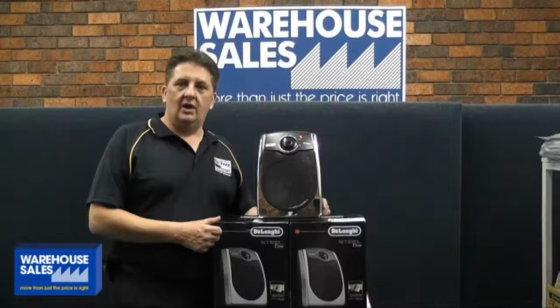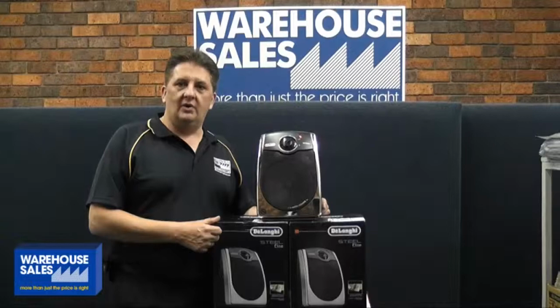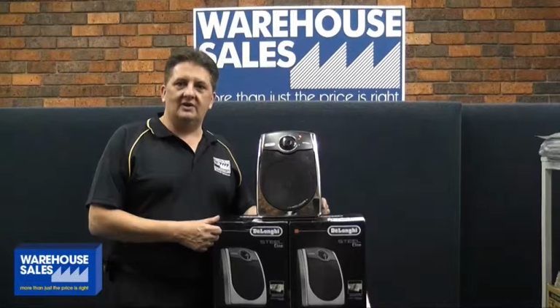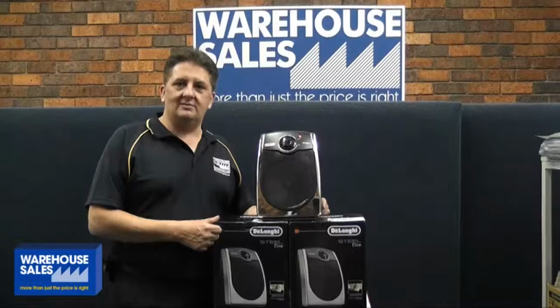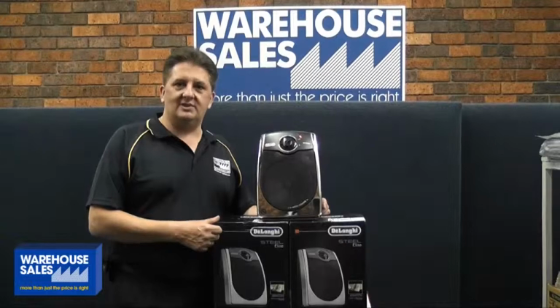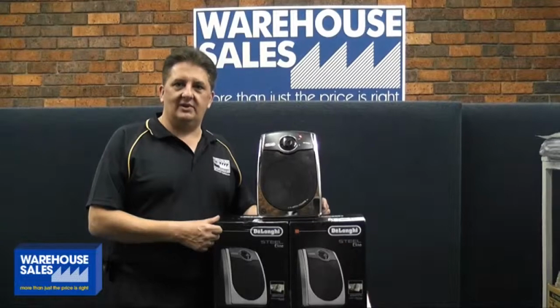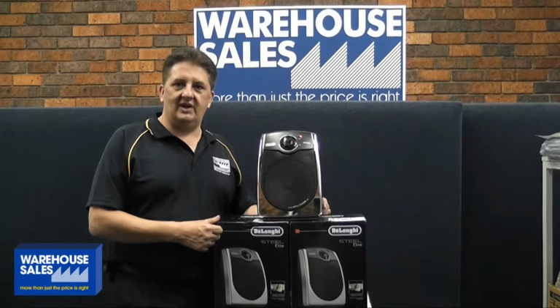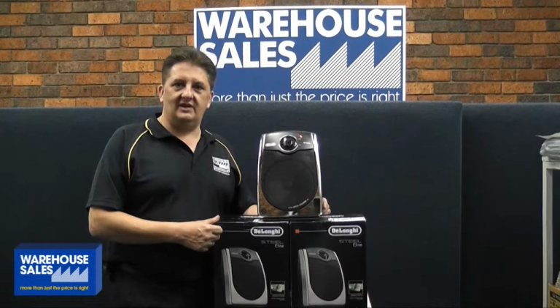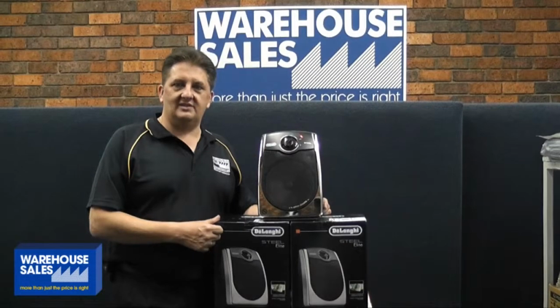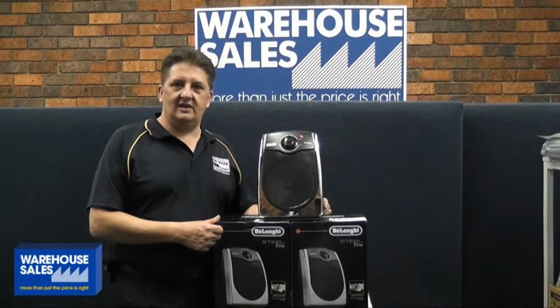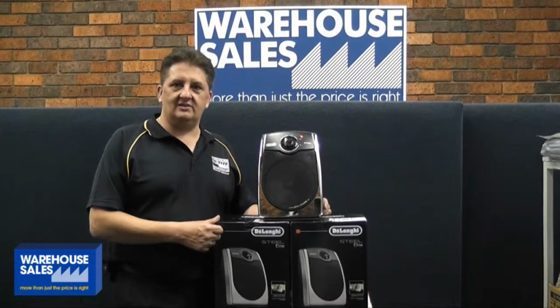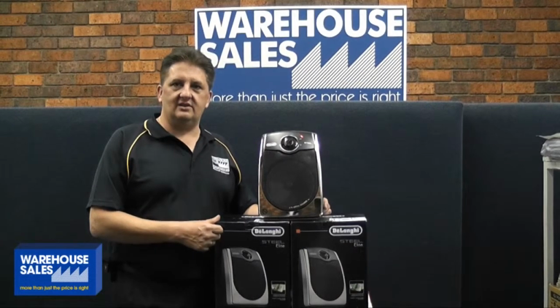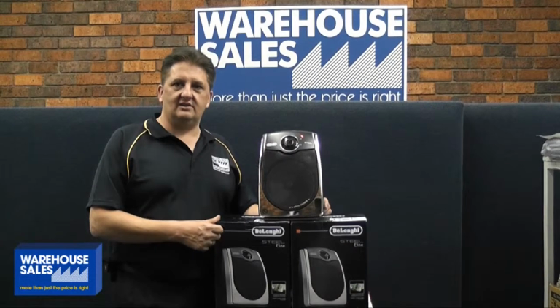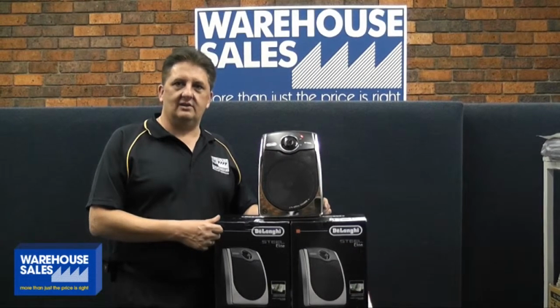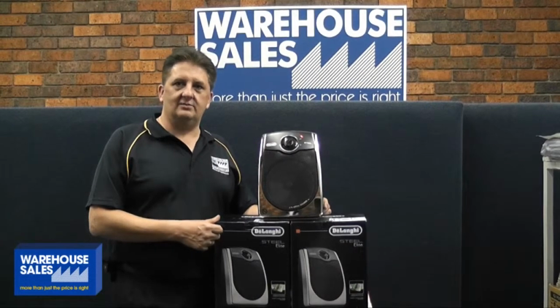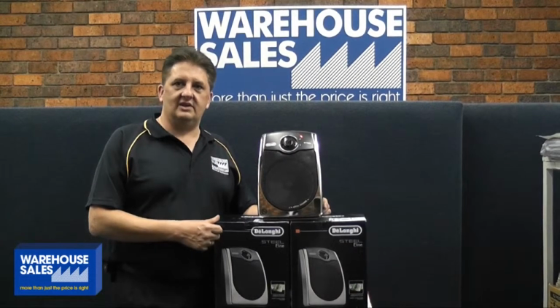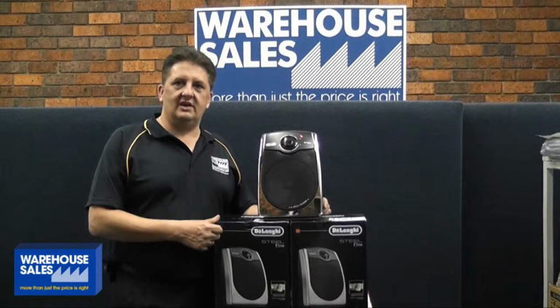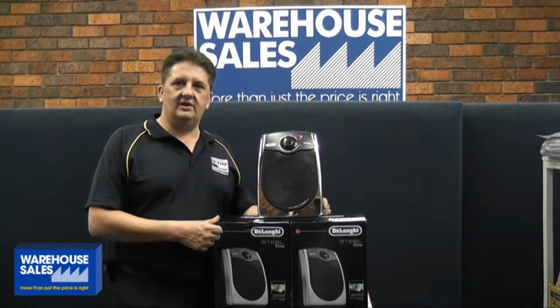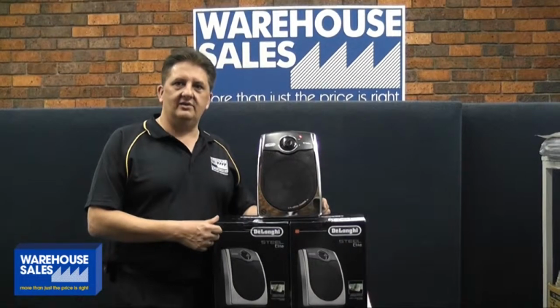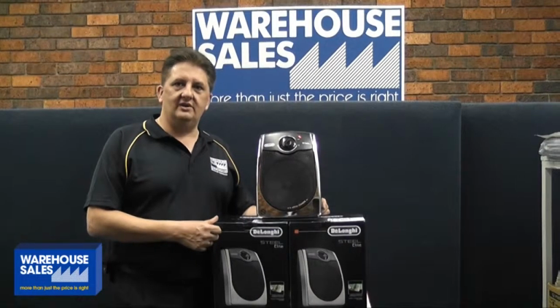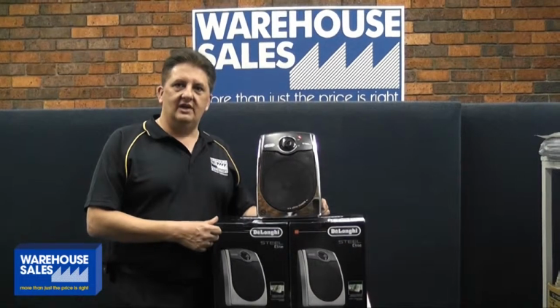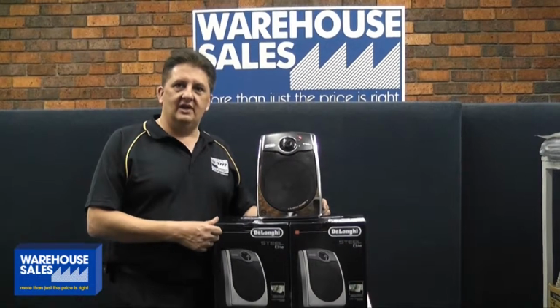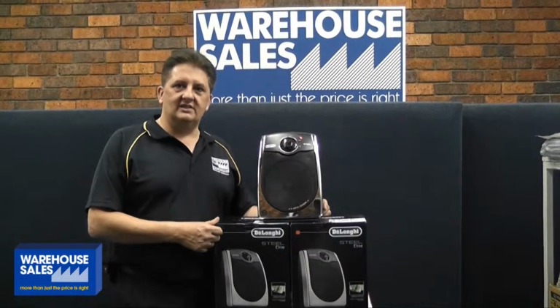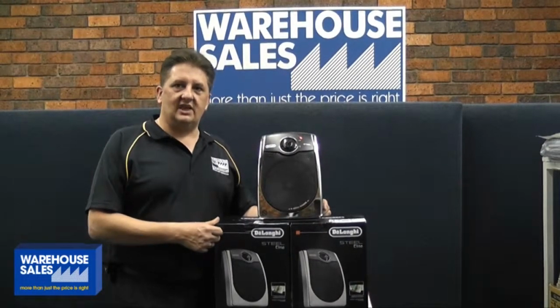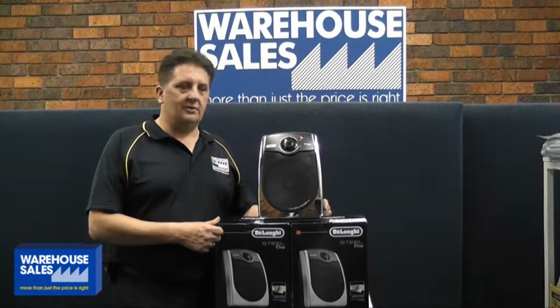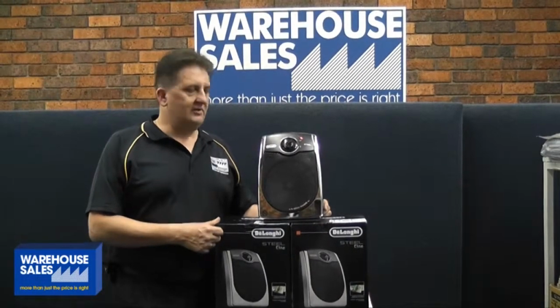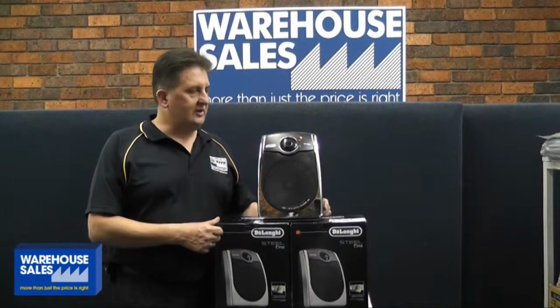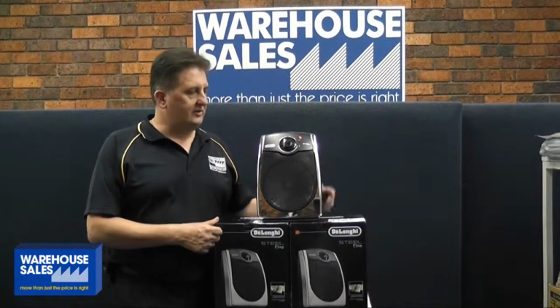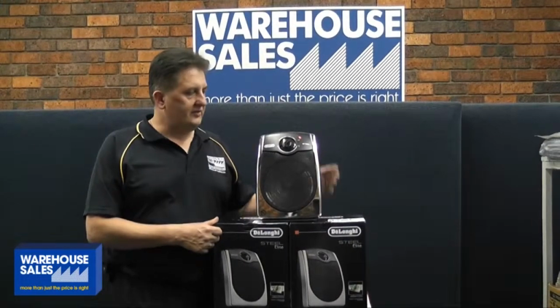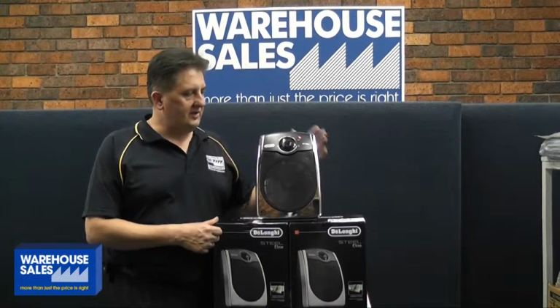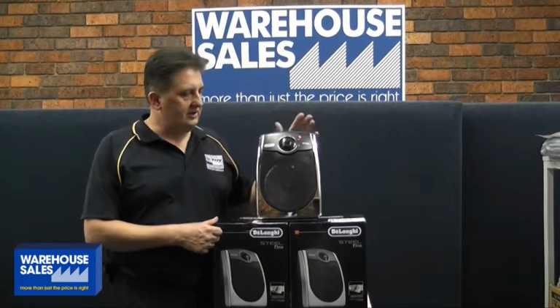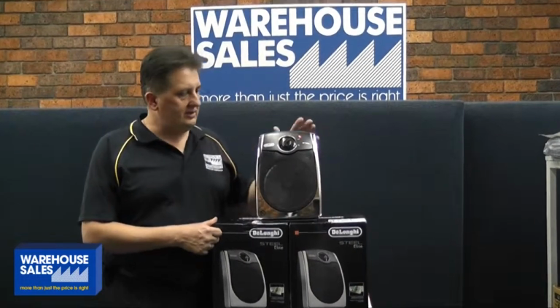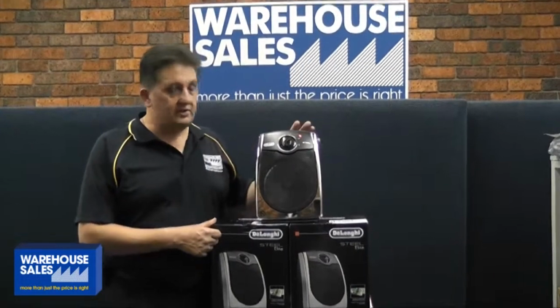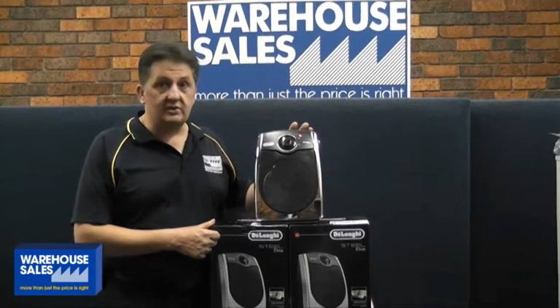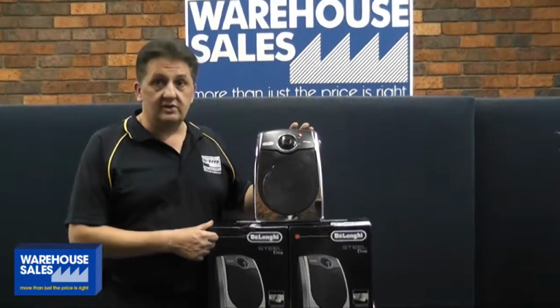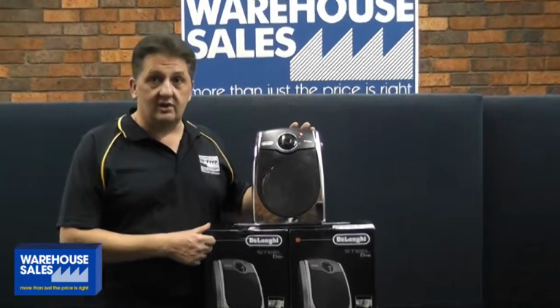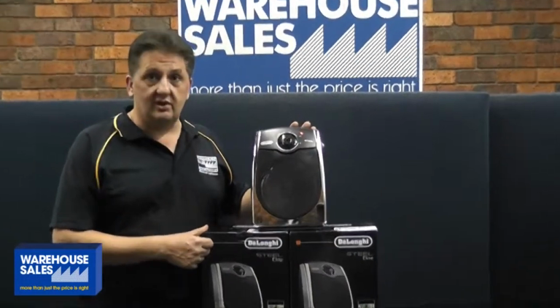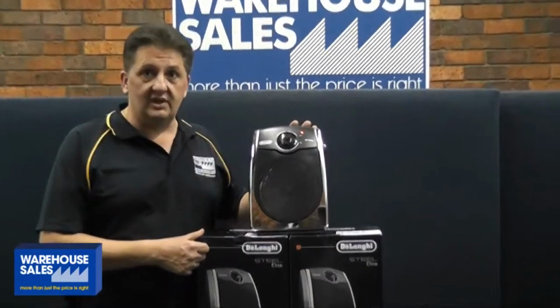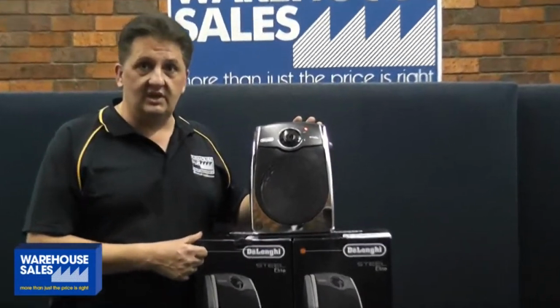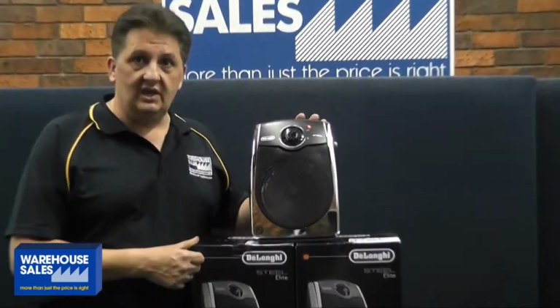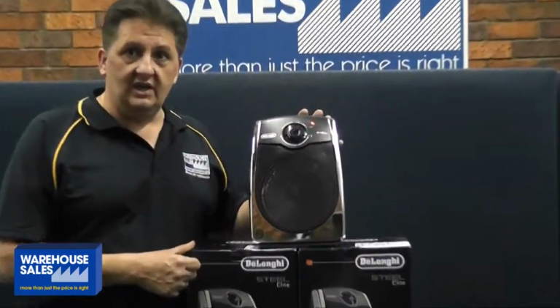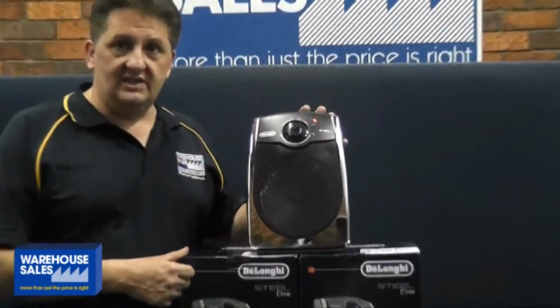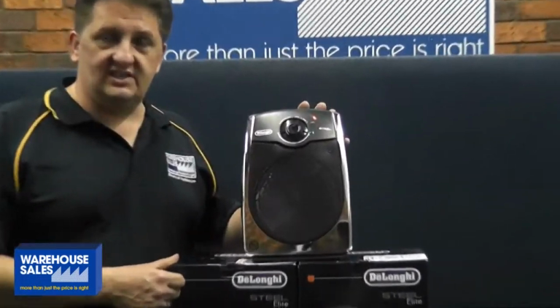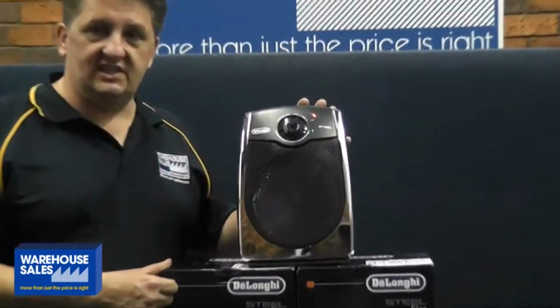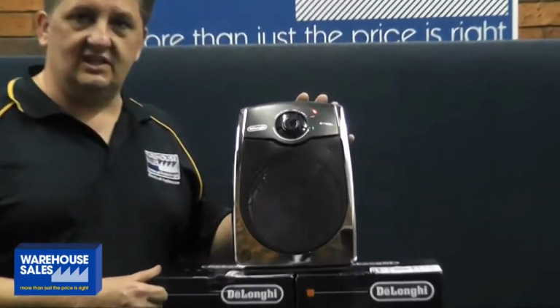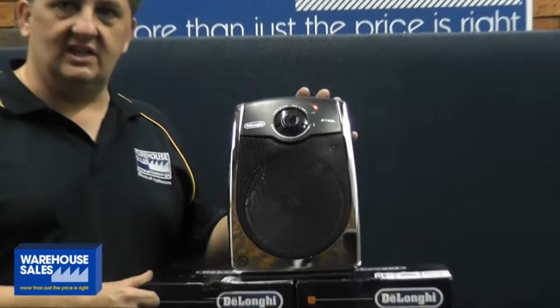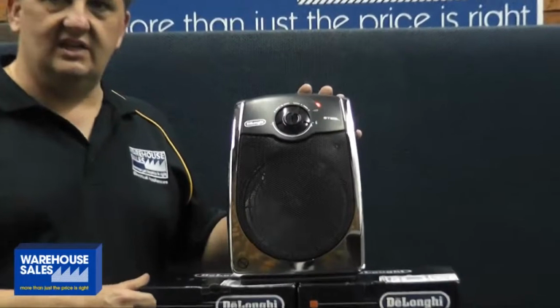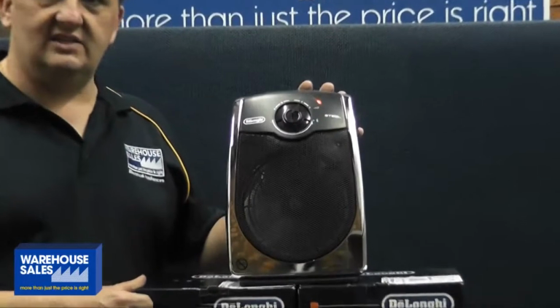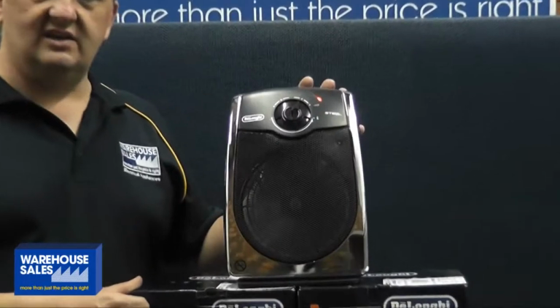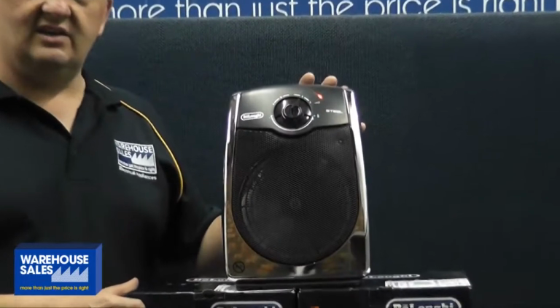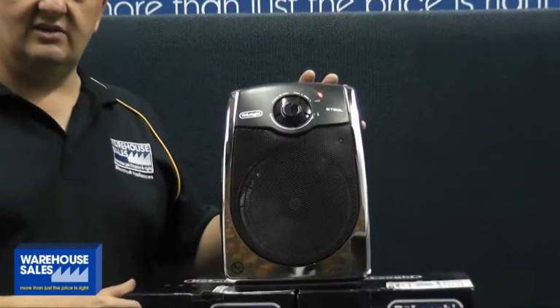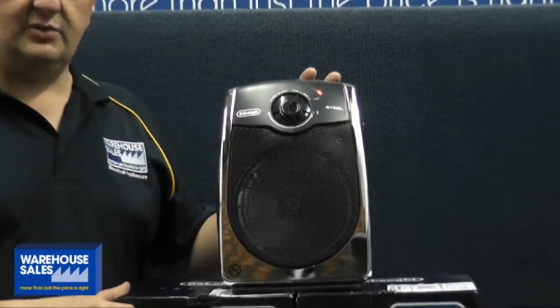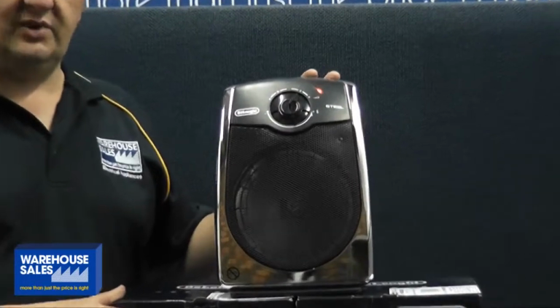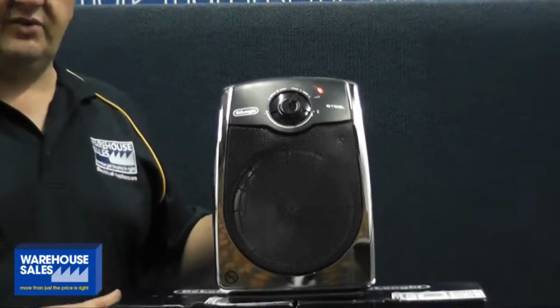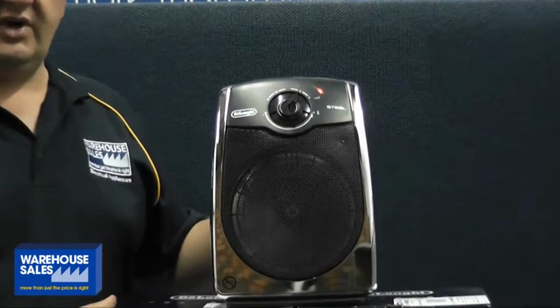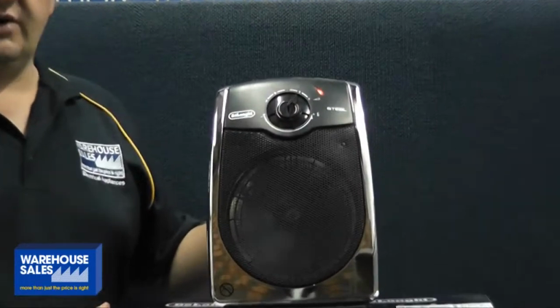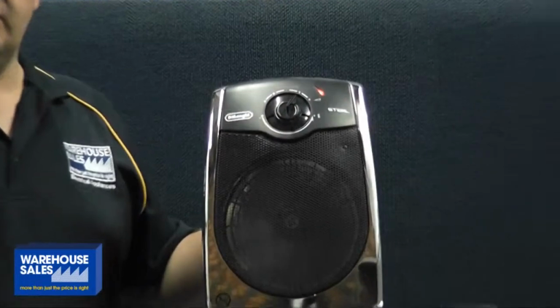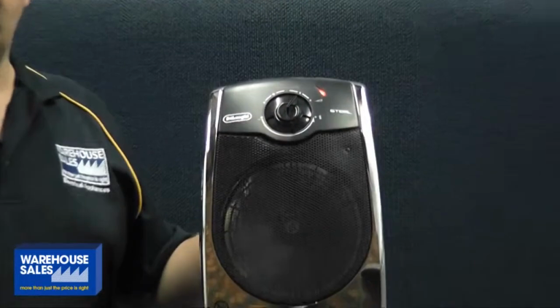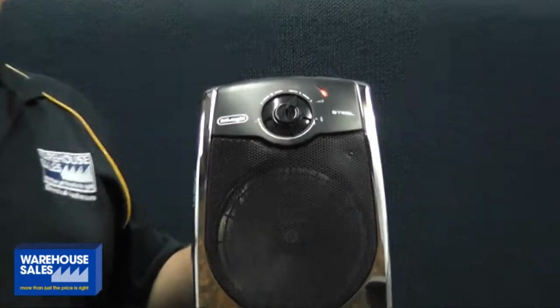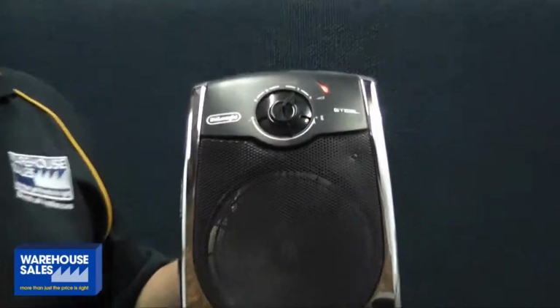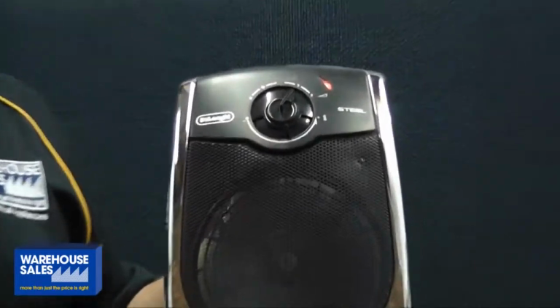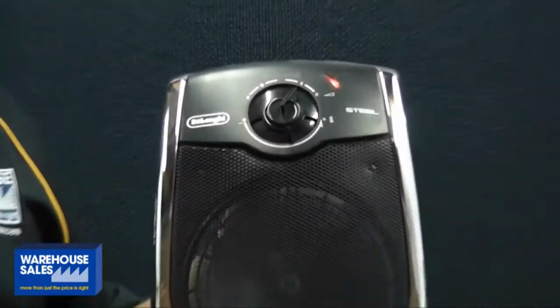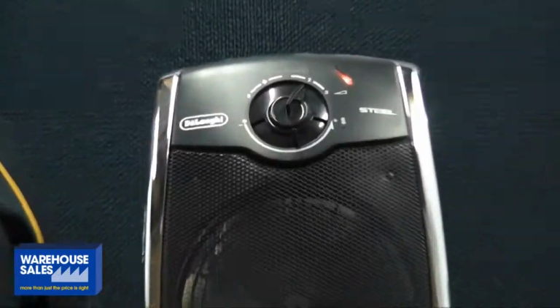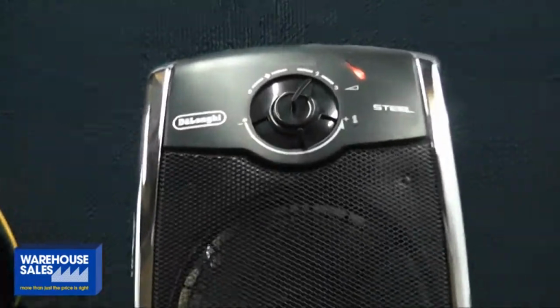Welcome to WarehouseSales.com.au. Today we've got for you the new DeLonghi Steel Elite 2400 watt fan heater.